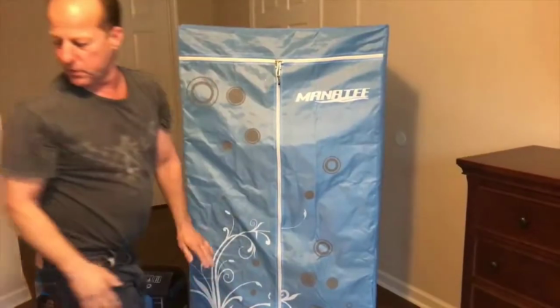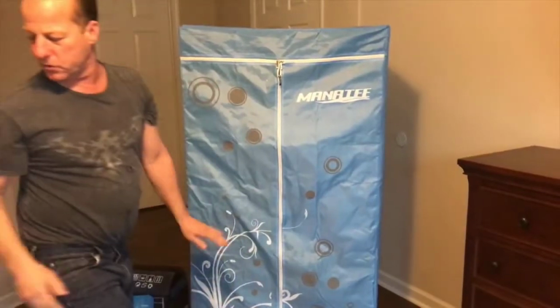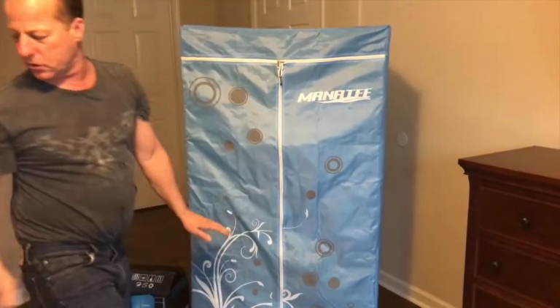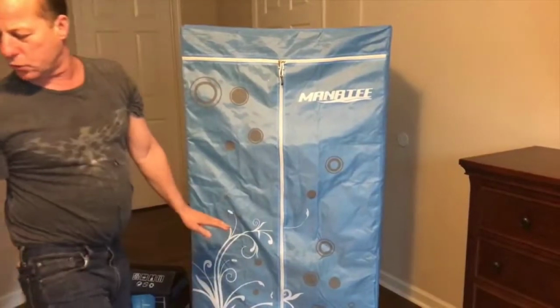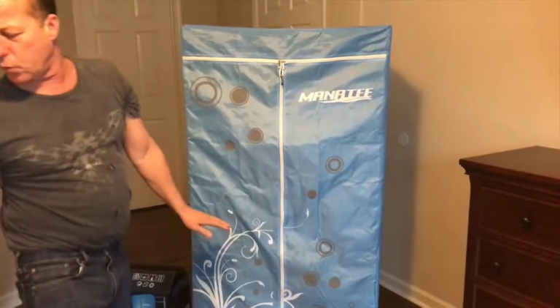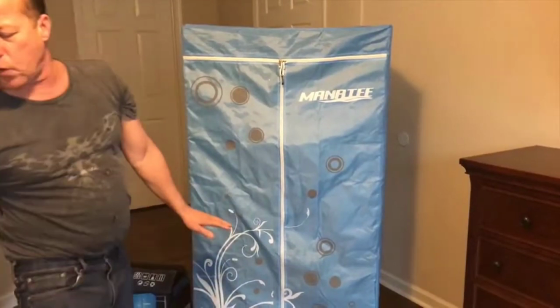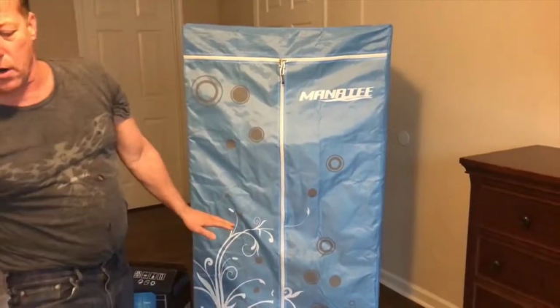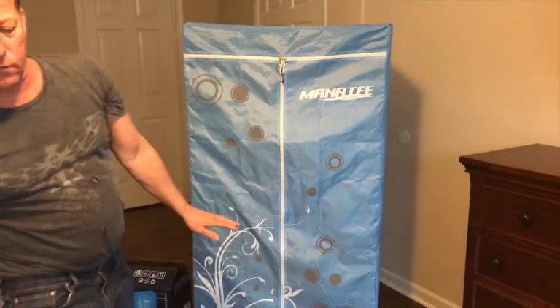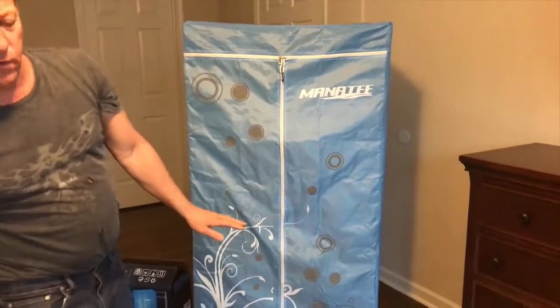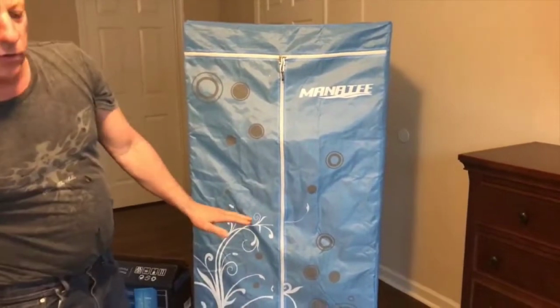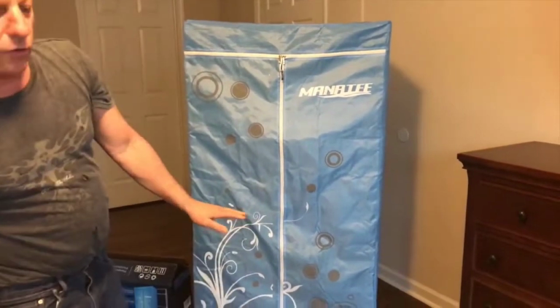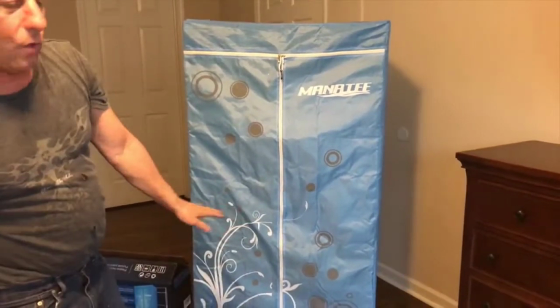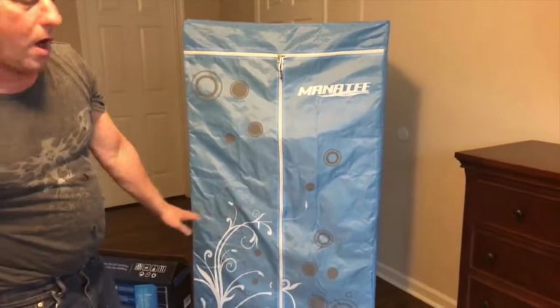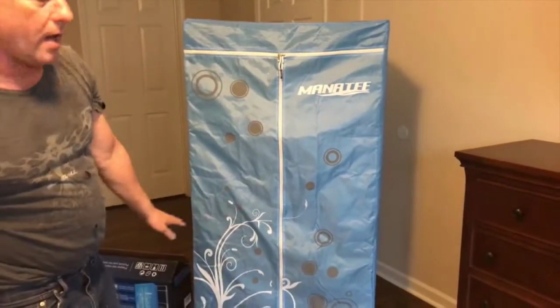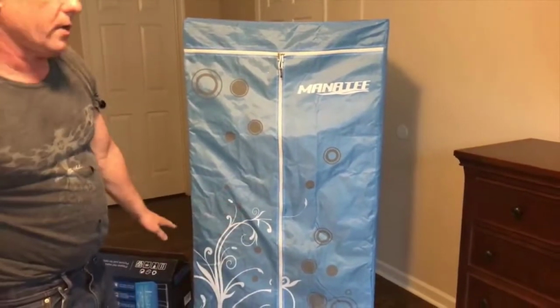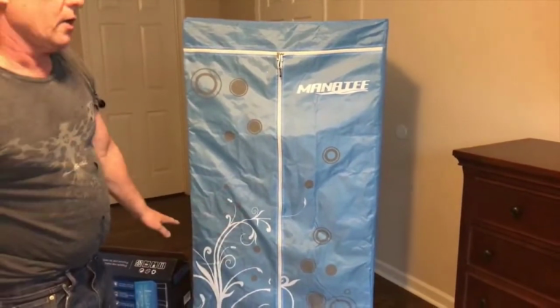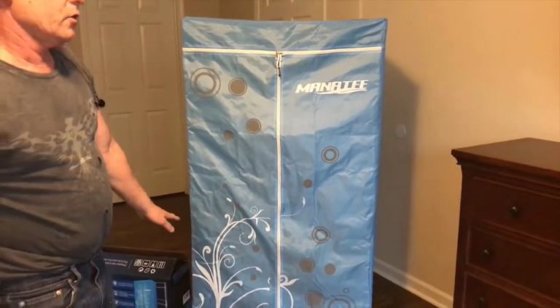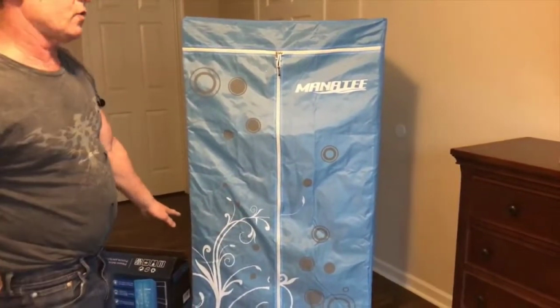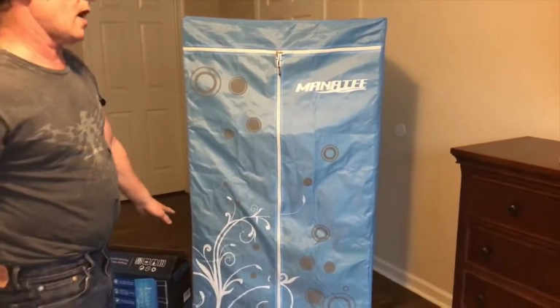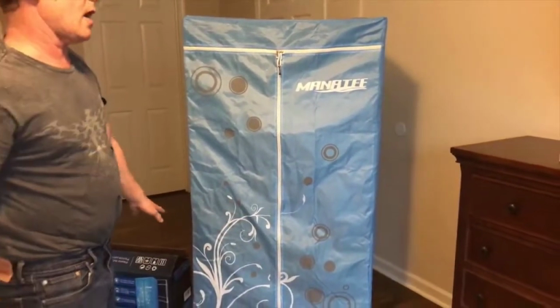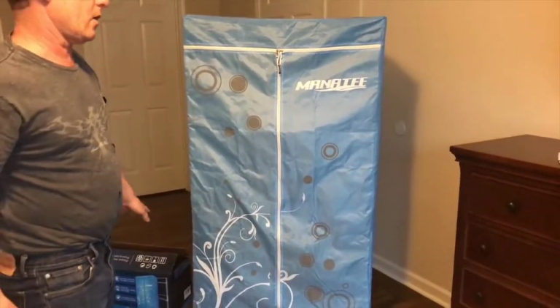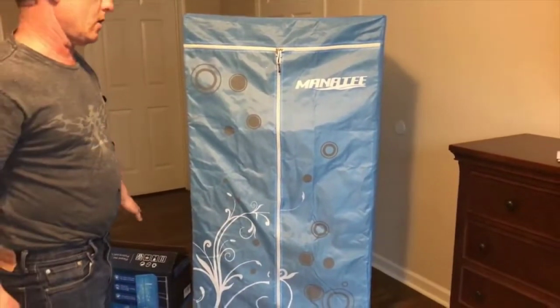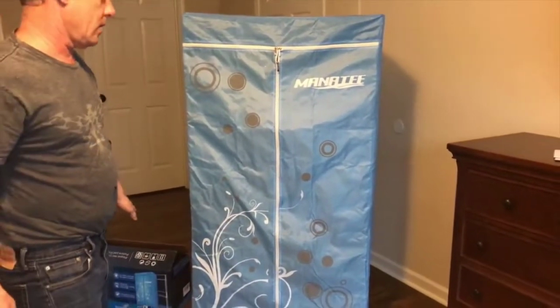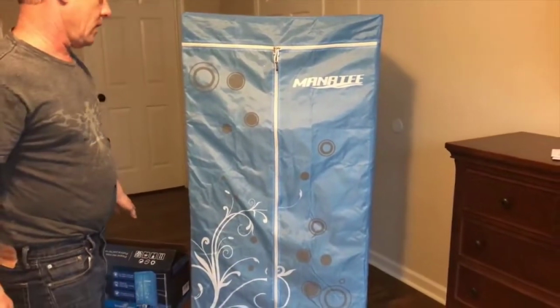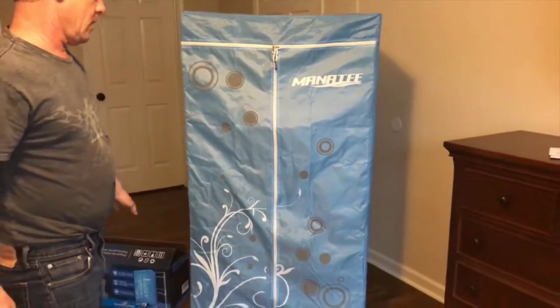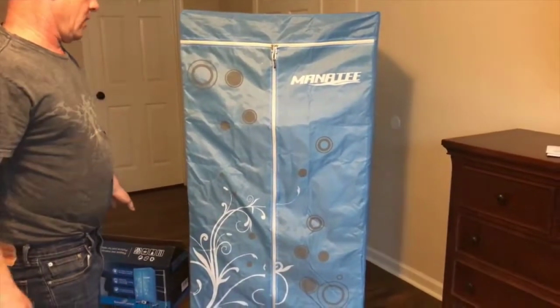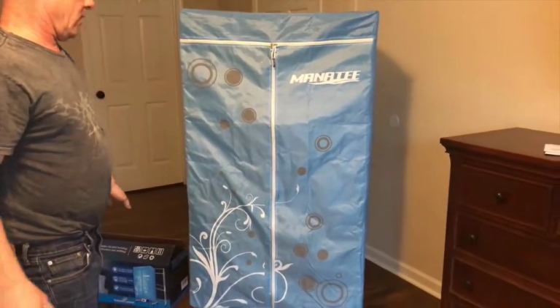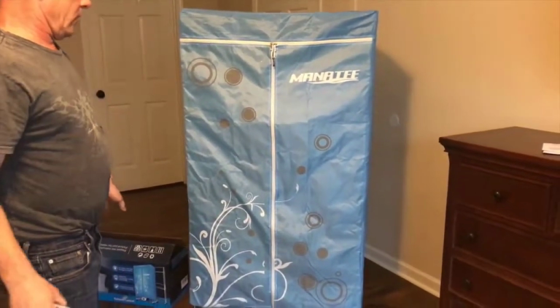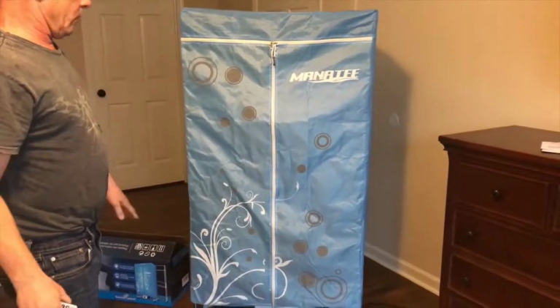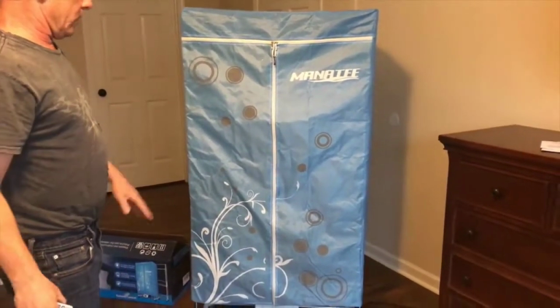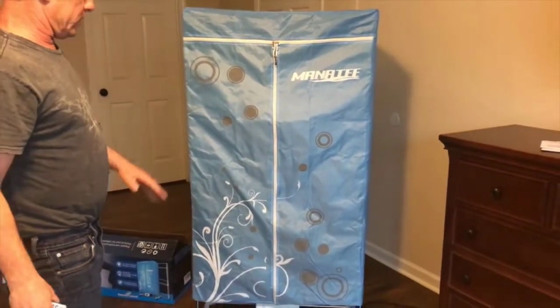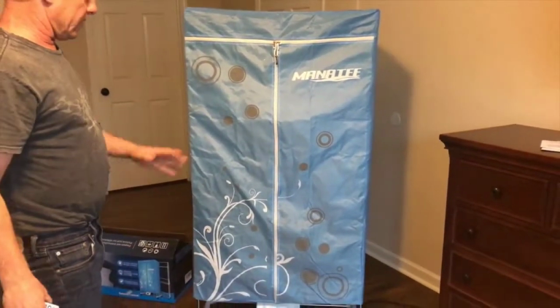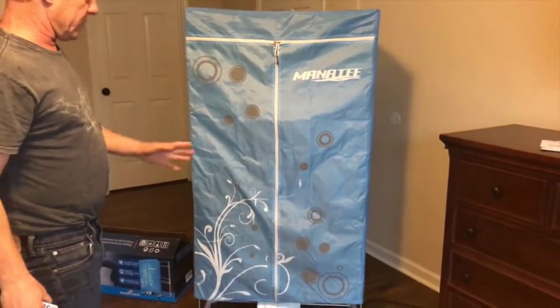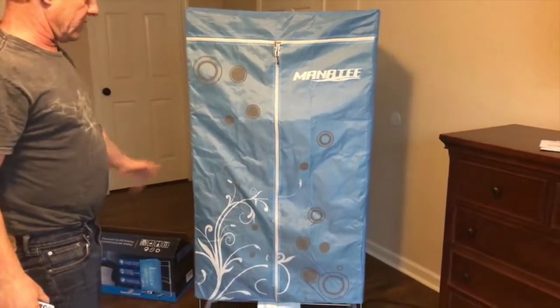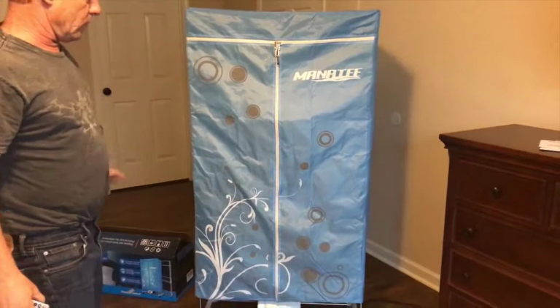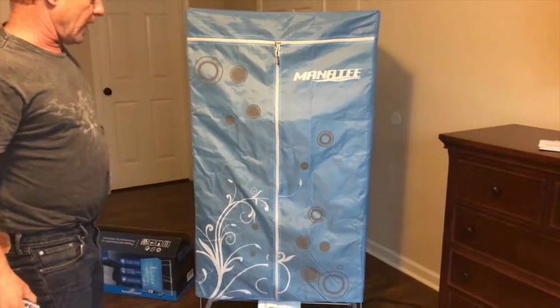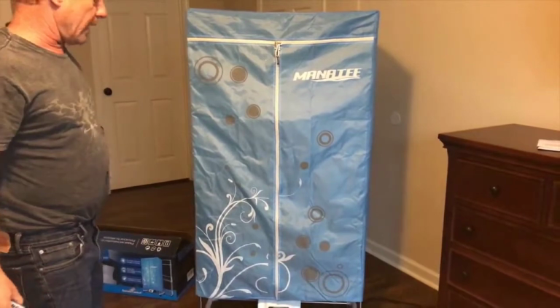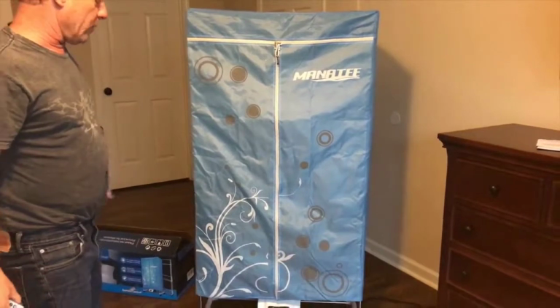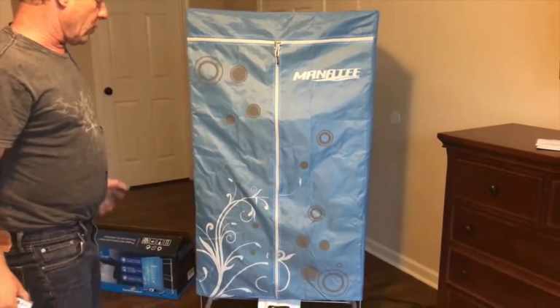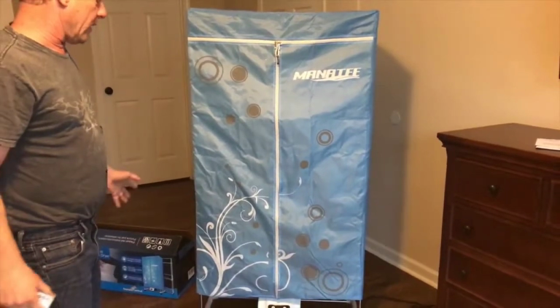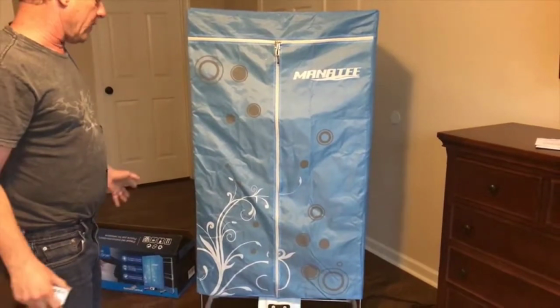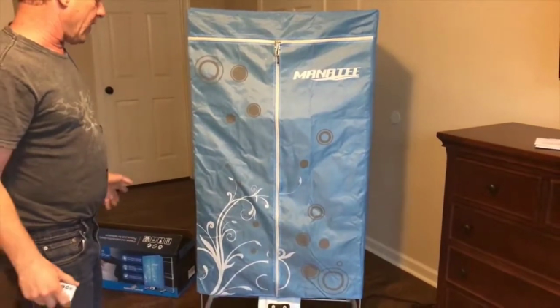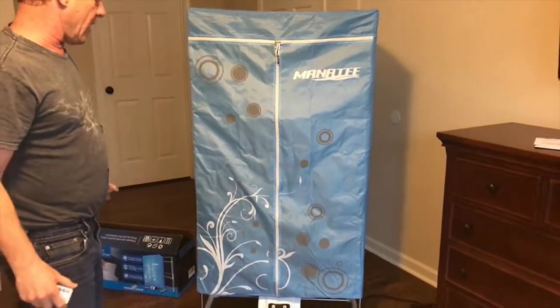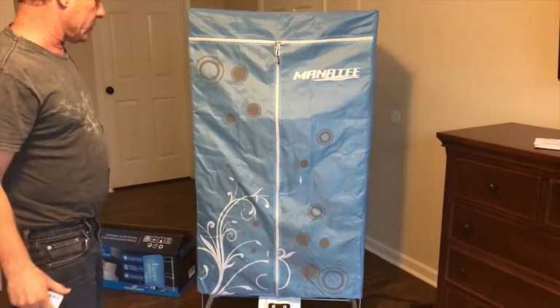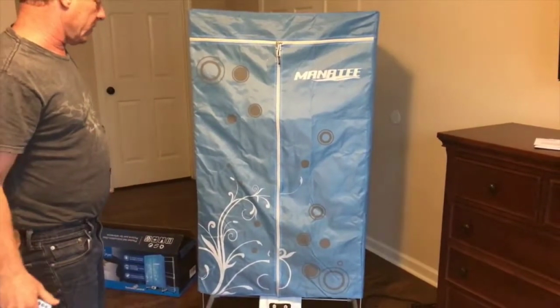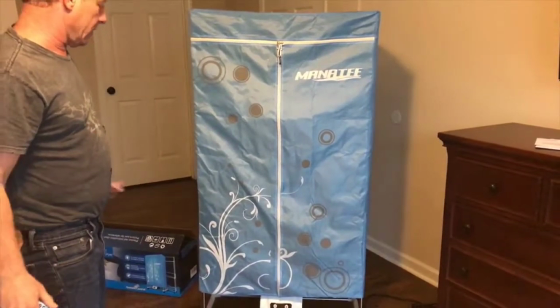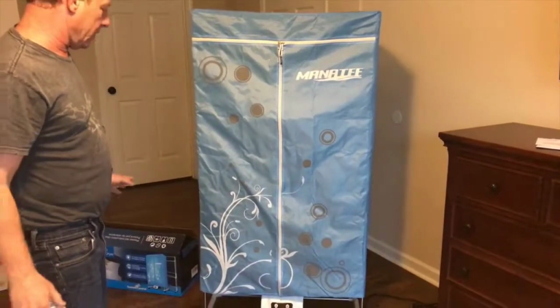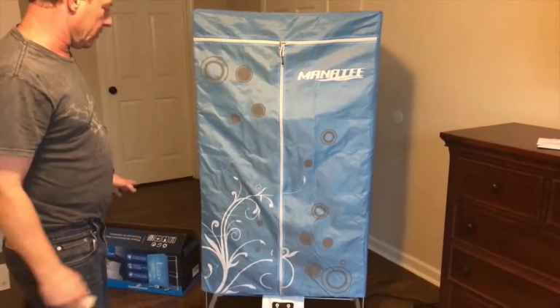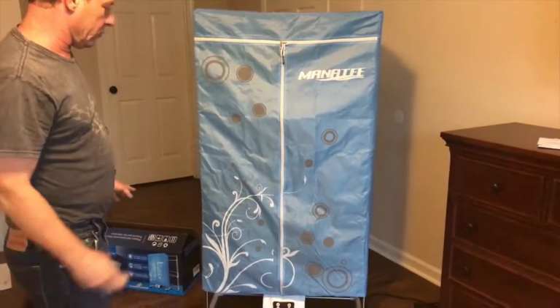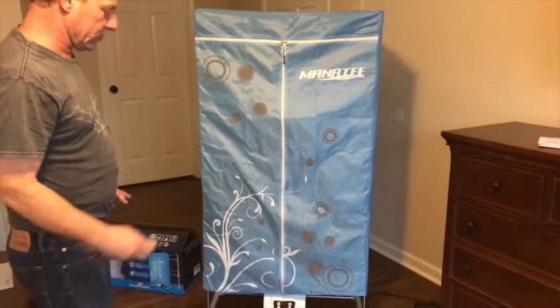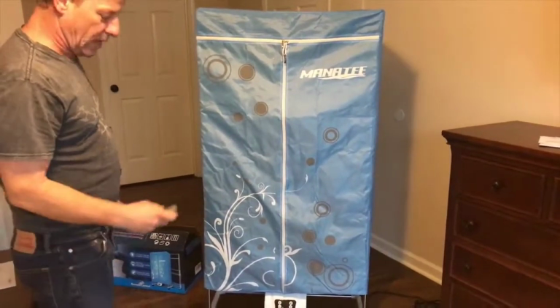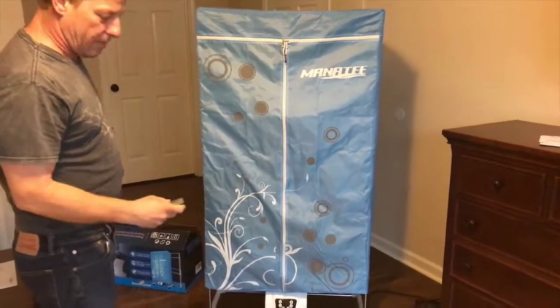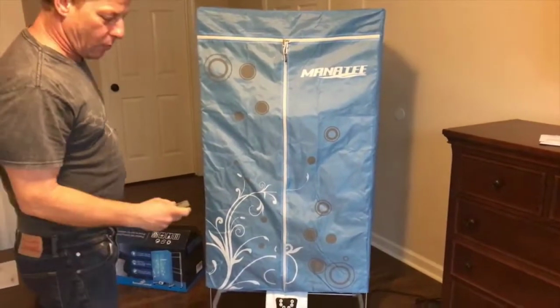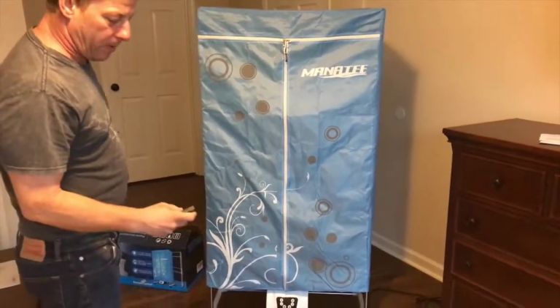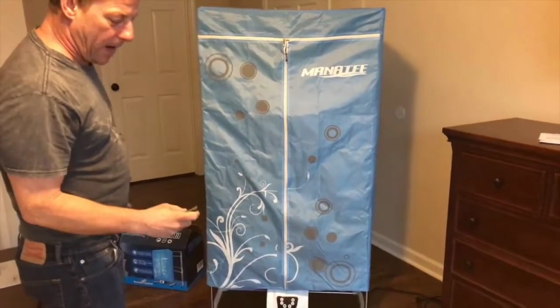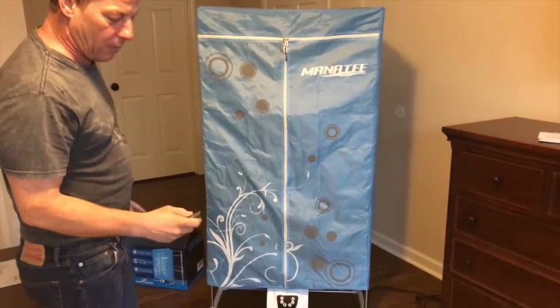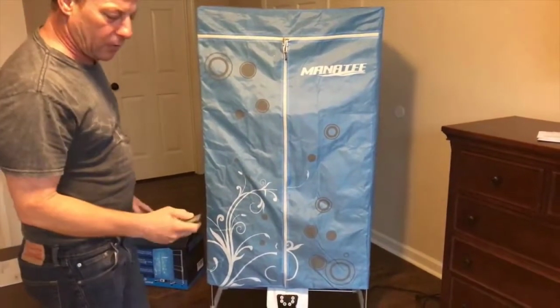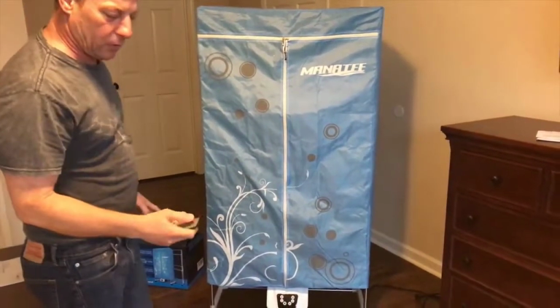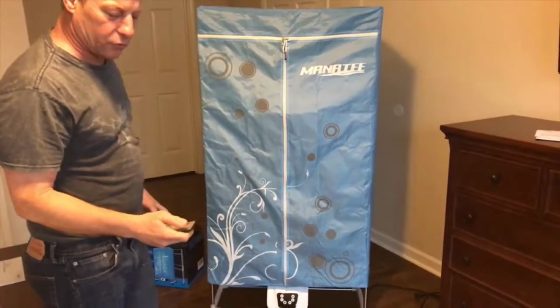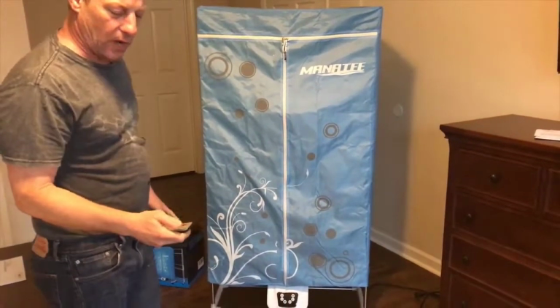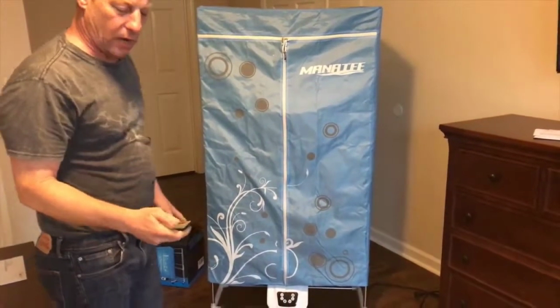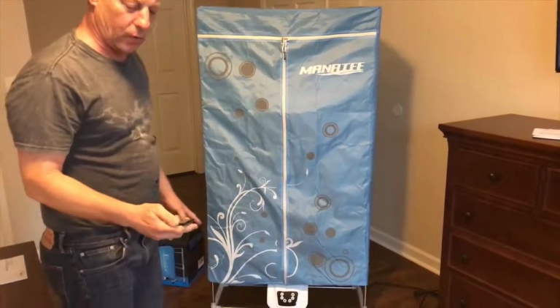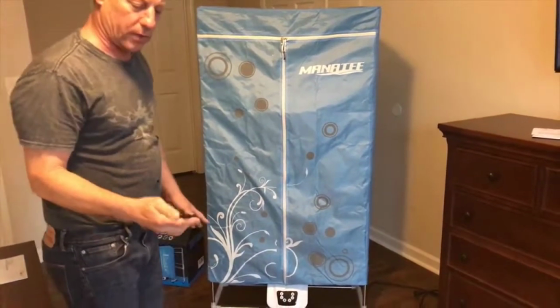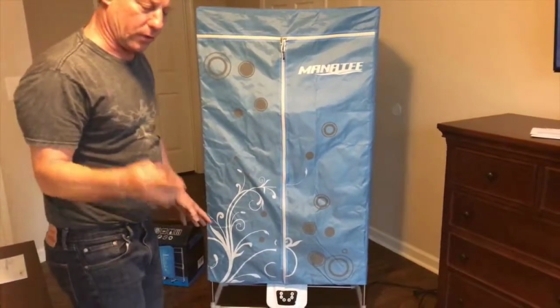This is a 1,200-watt dryer. The ones I've seen online are only 1,000 watts — this one's got more power, so it'll dry a little quicker.